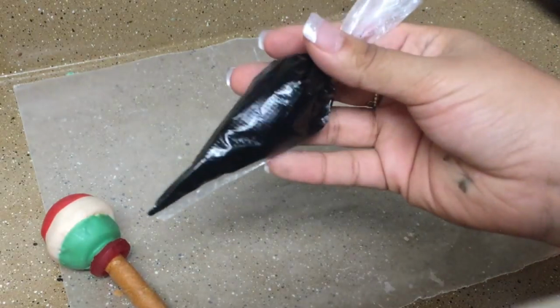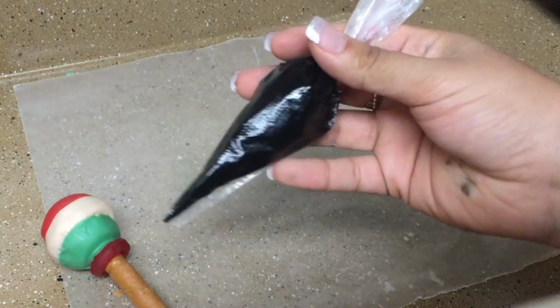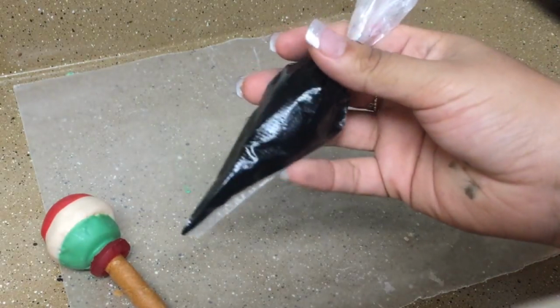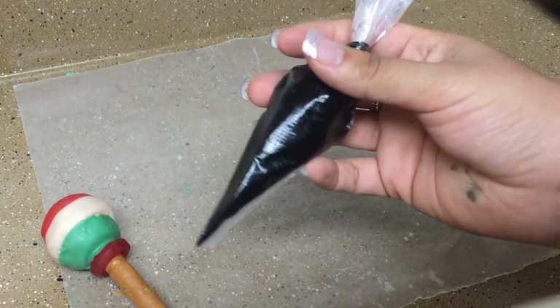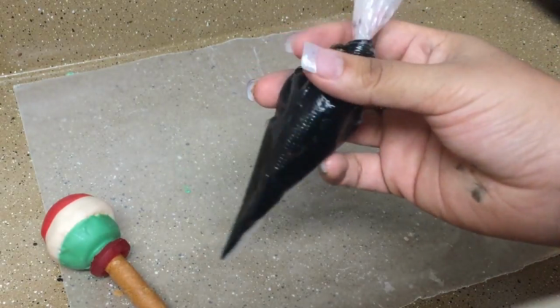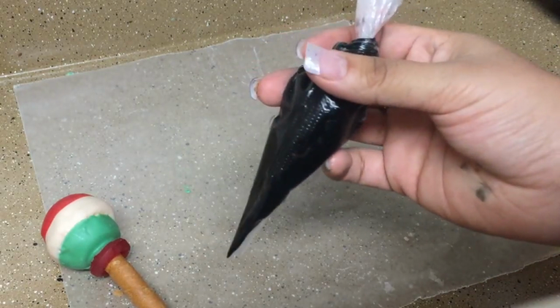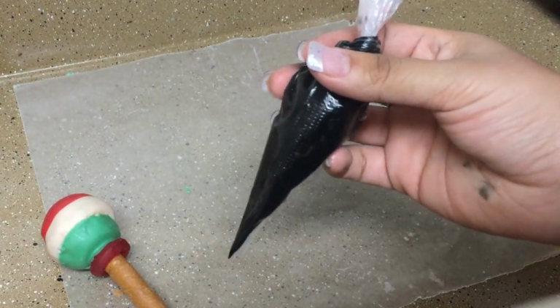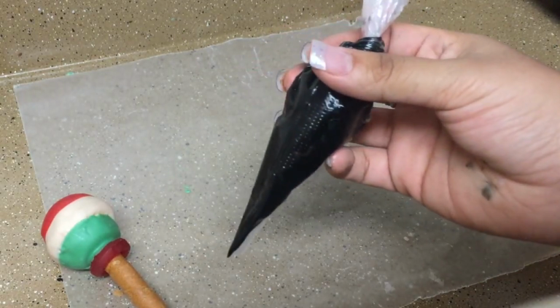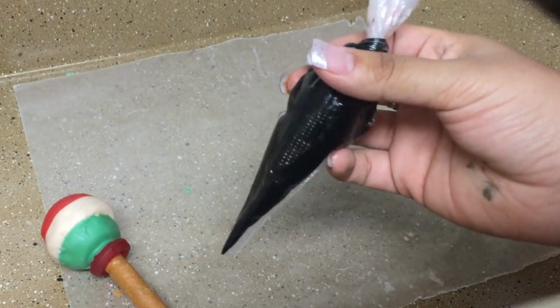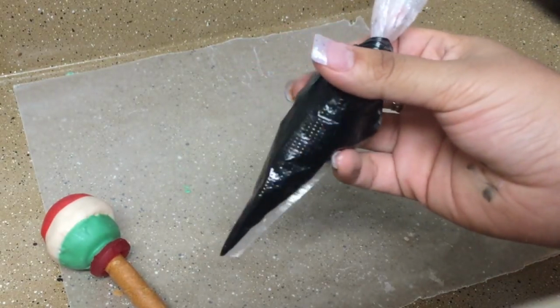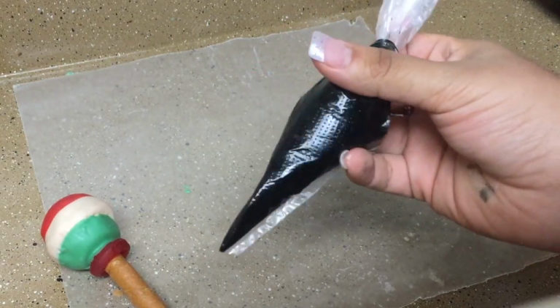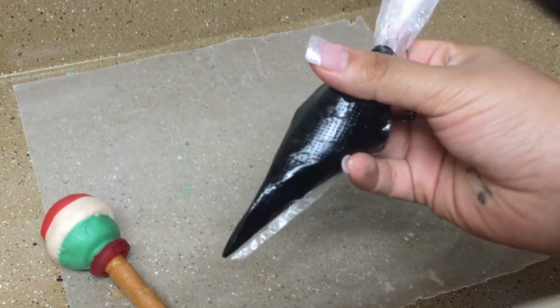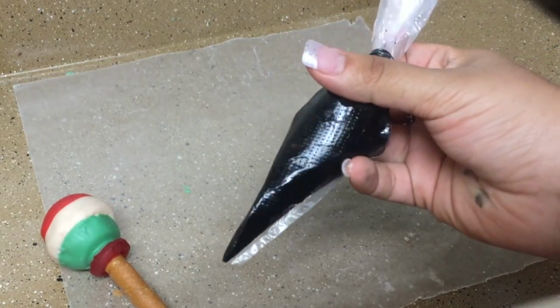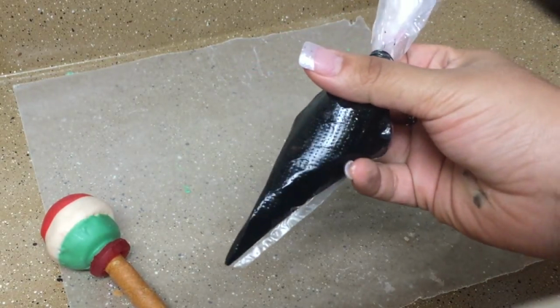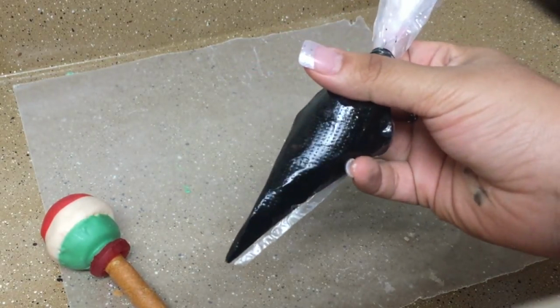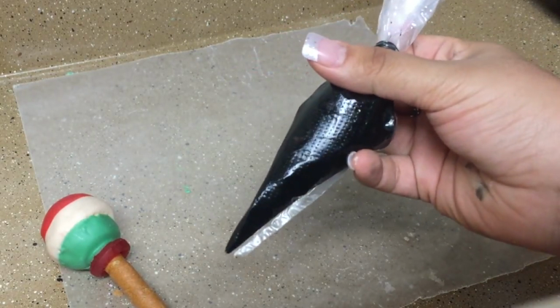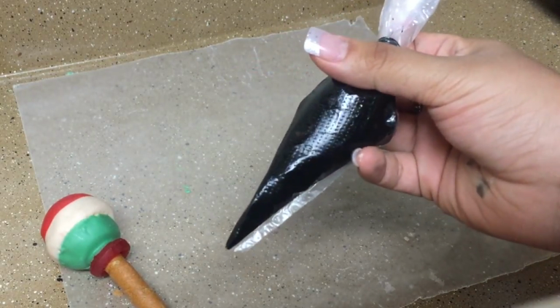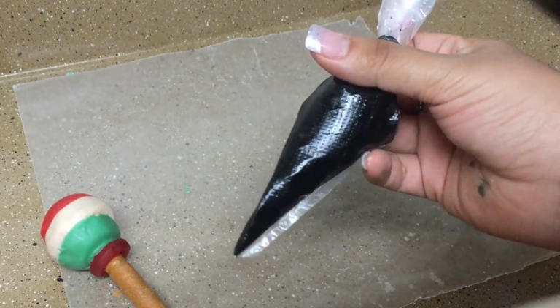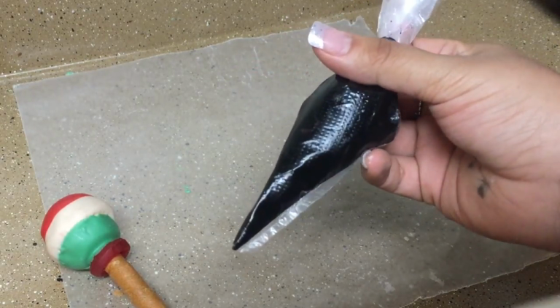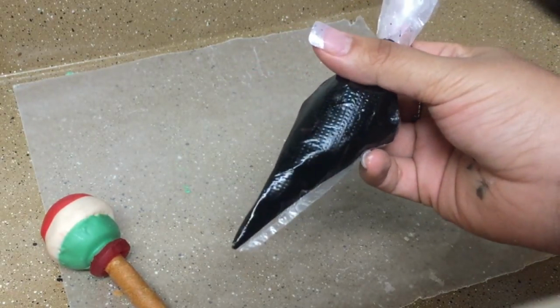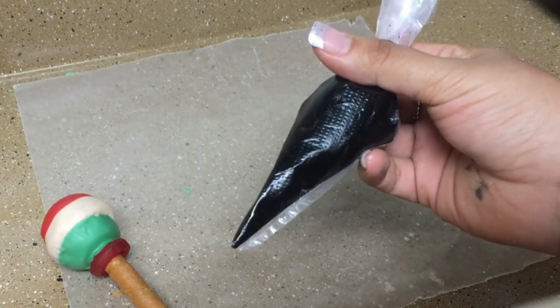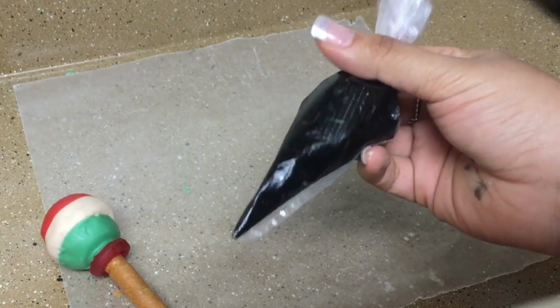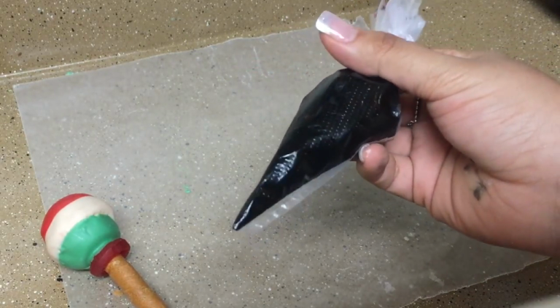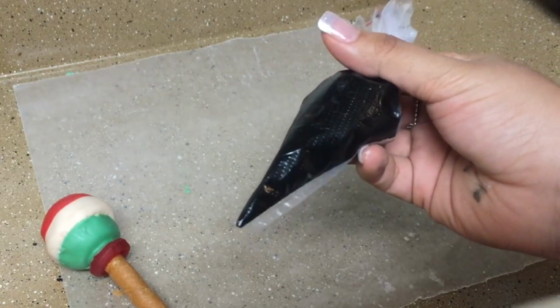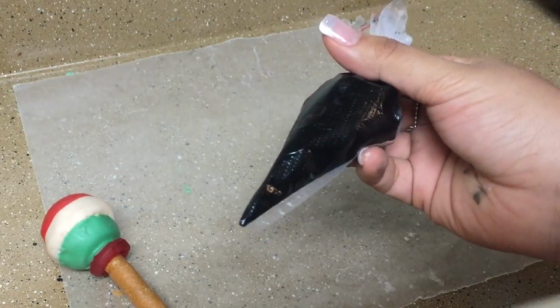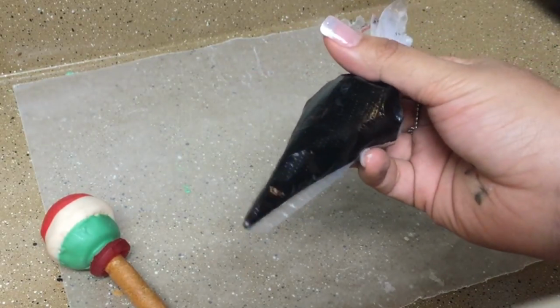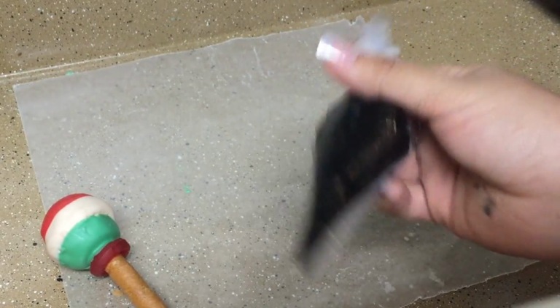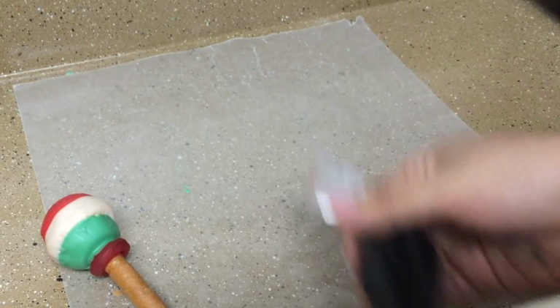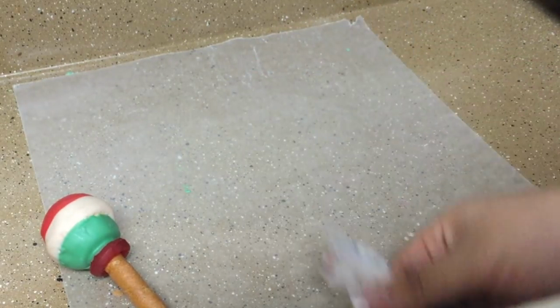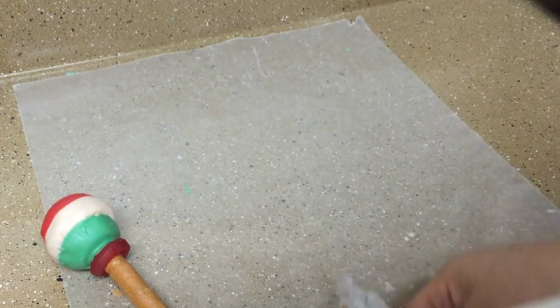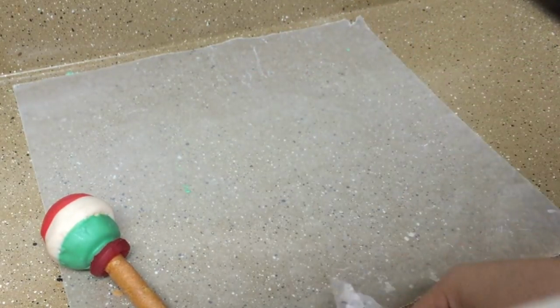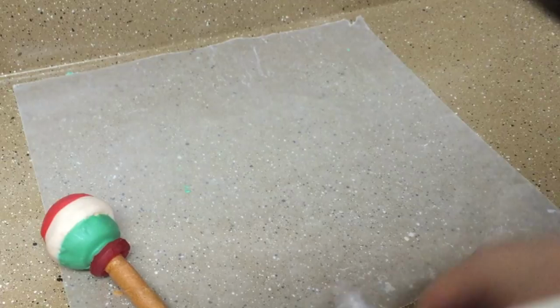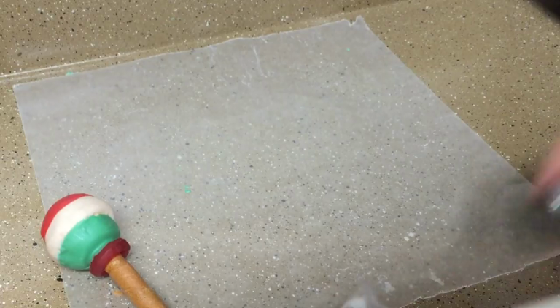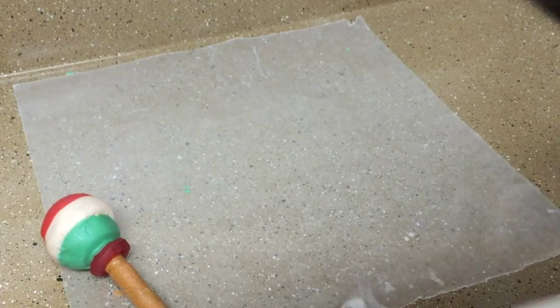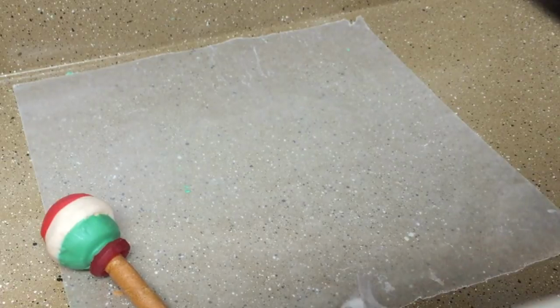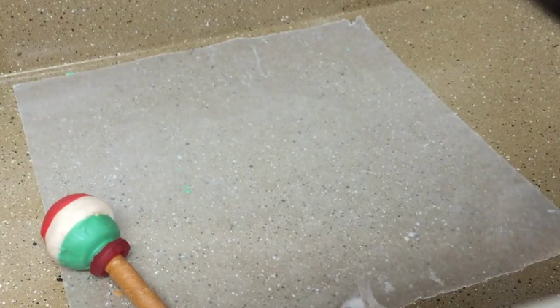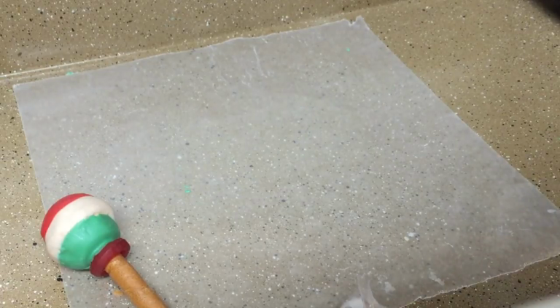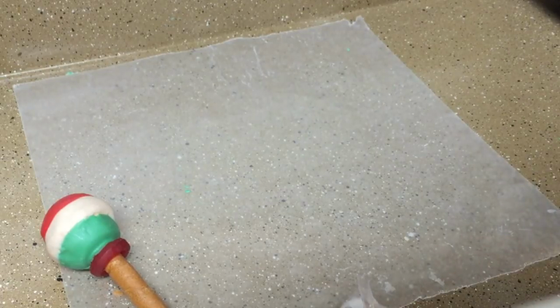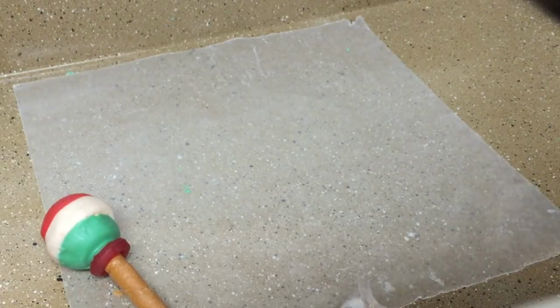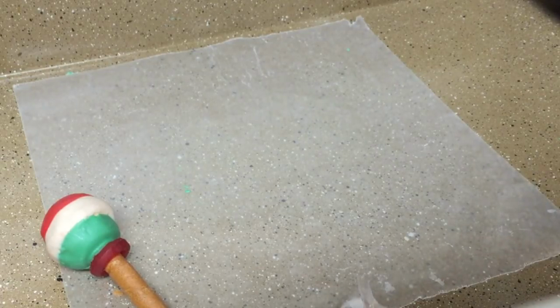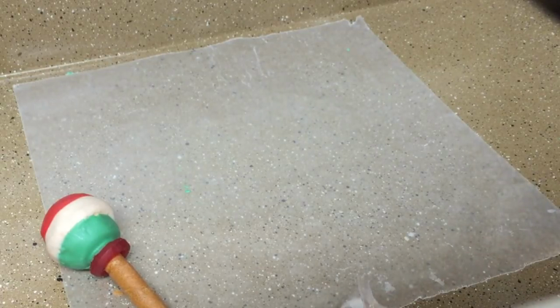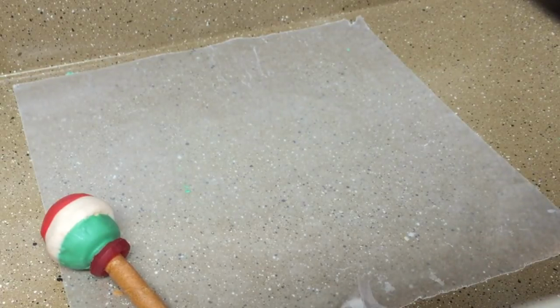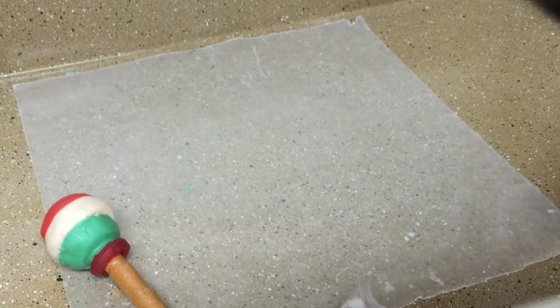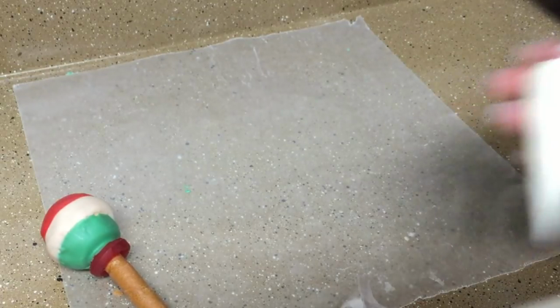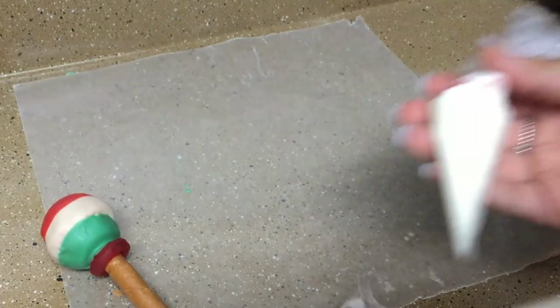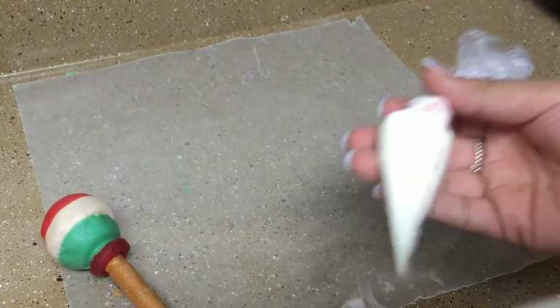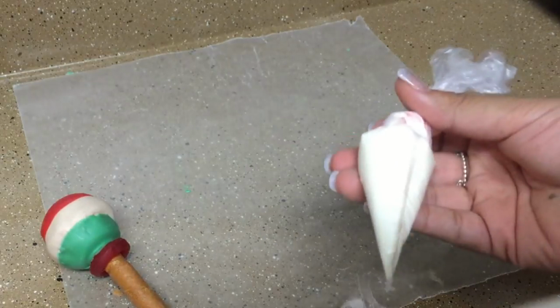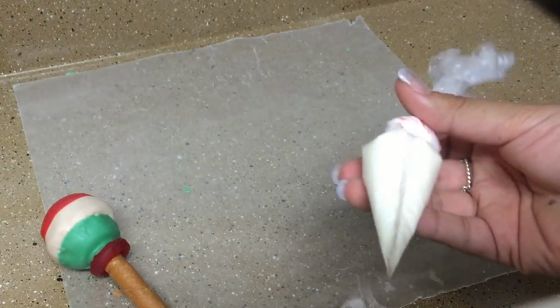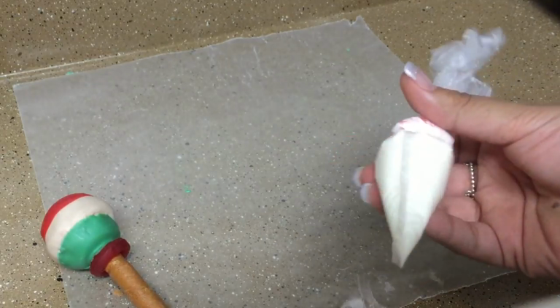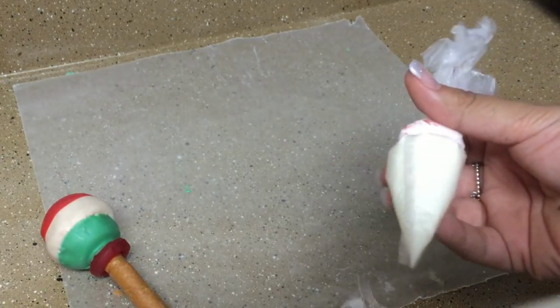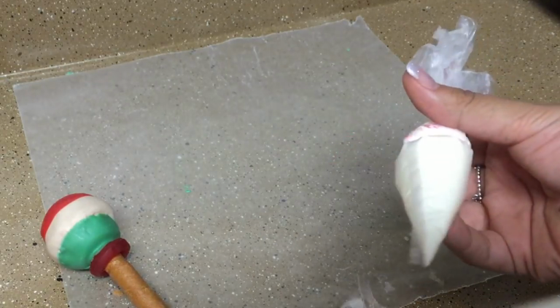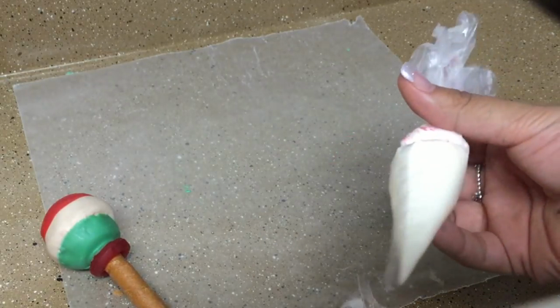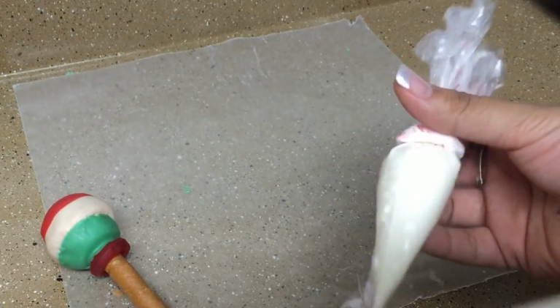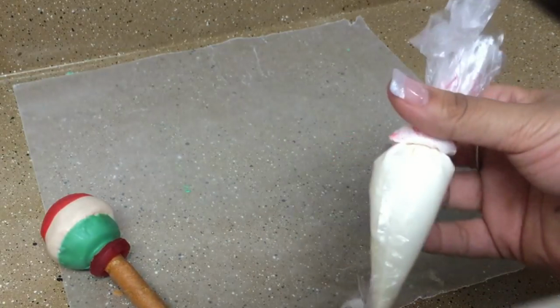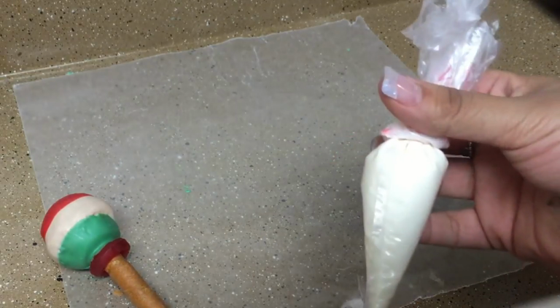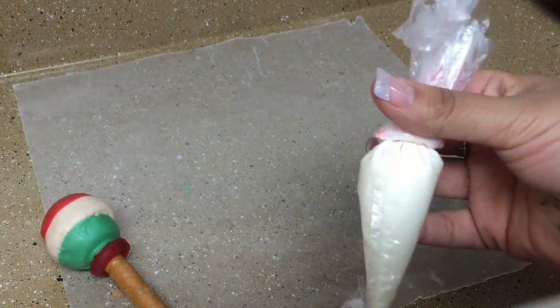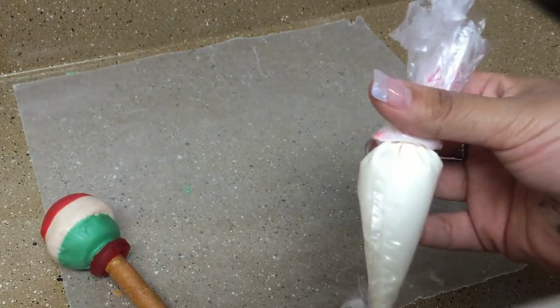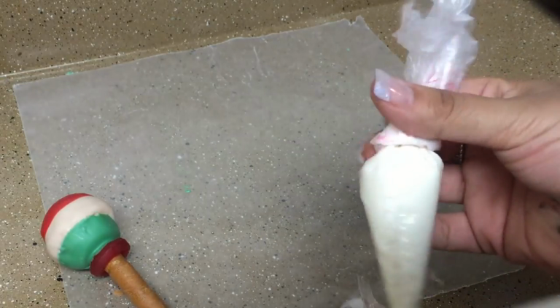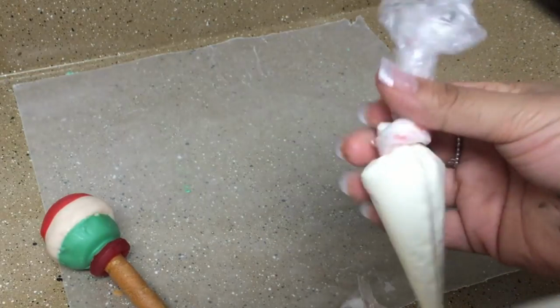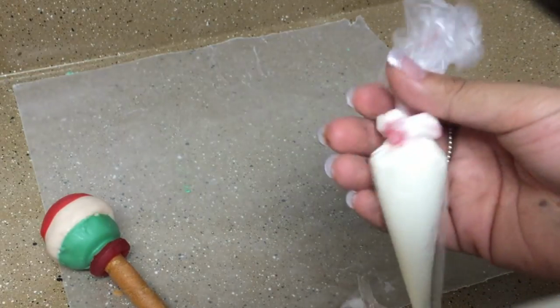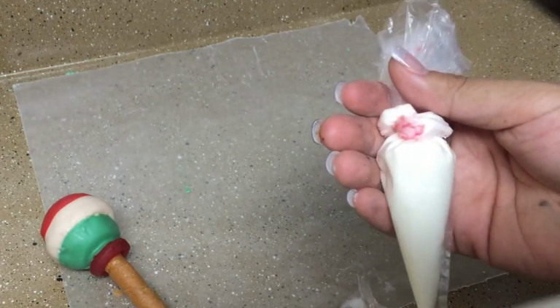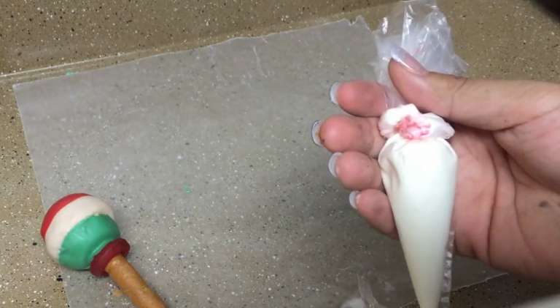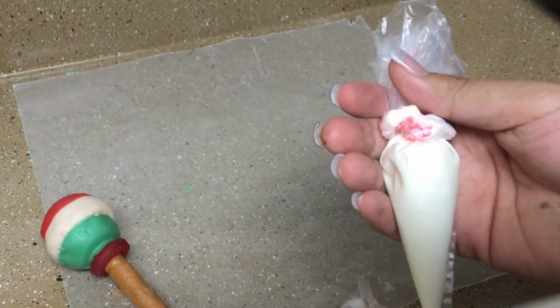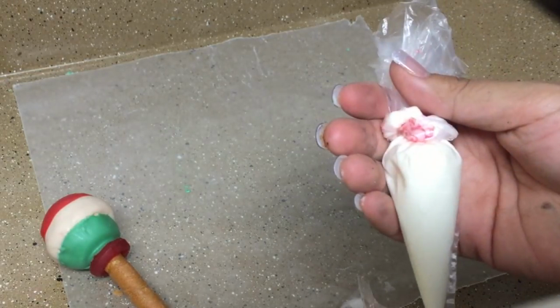I decorated my maracas with black colored candy melts and white candy melts, but you can decorate them however you want.